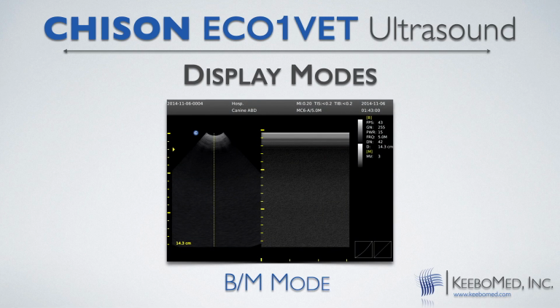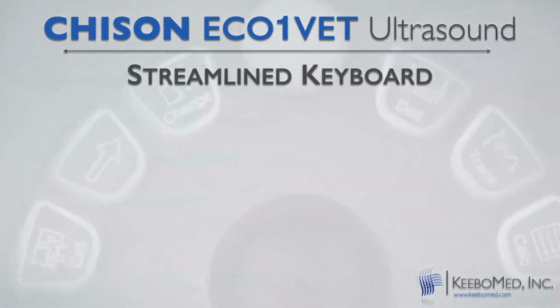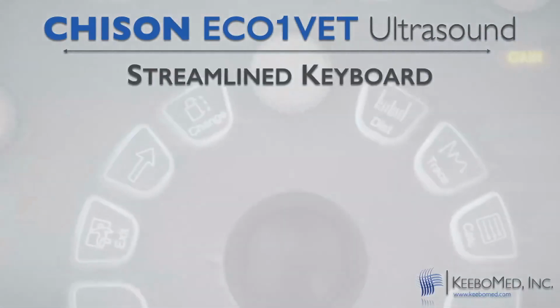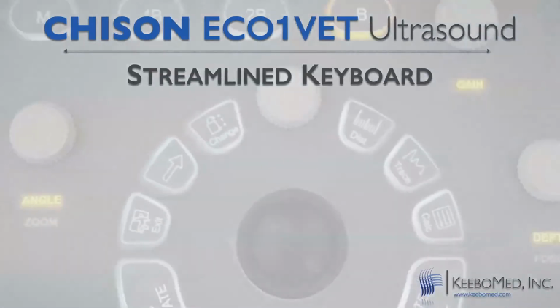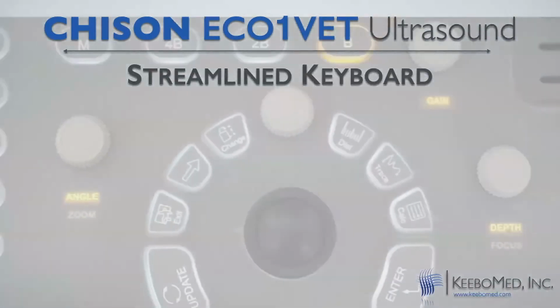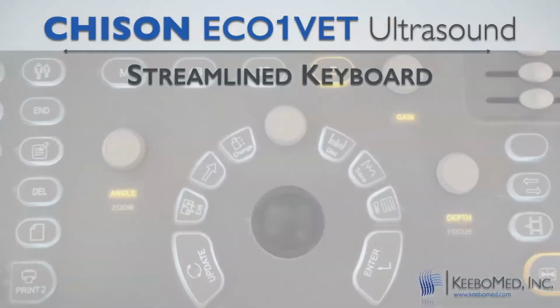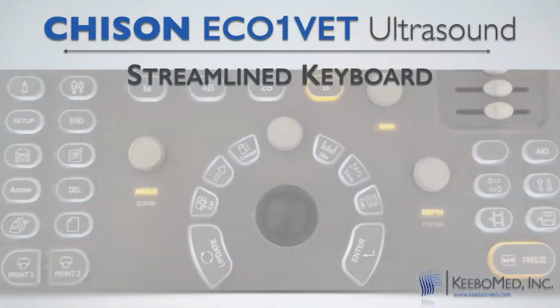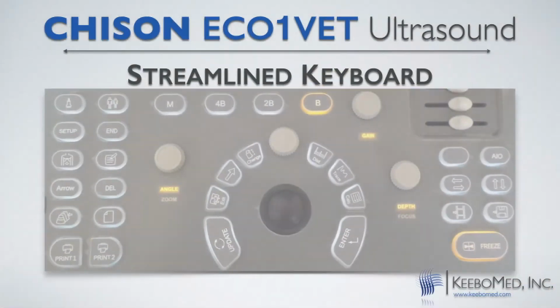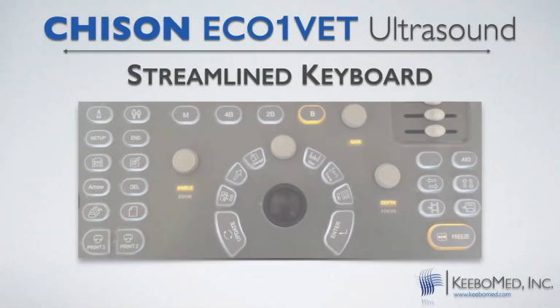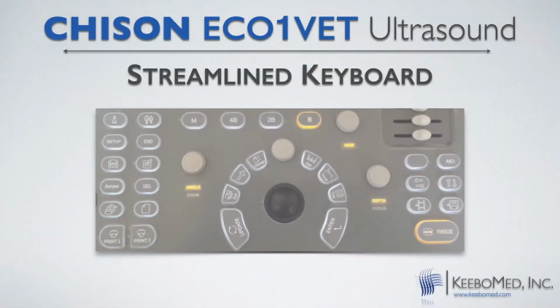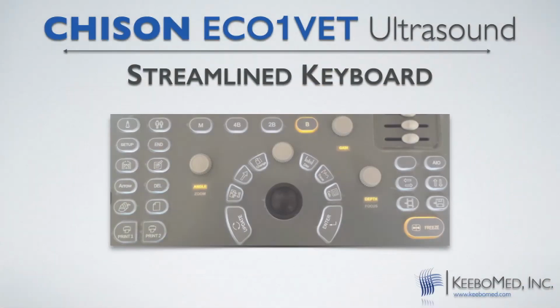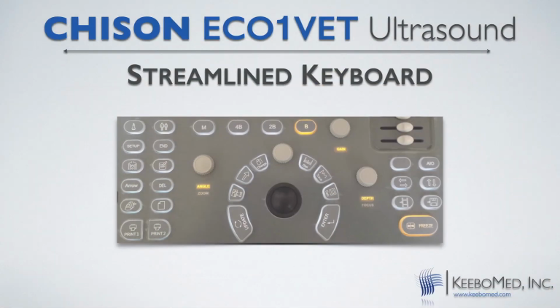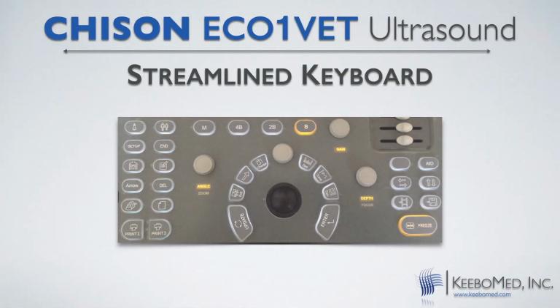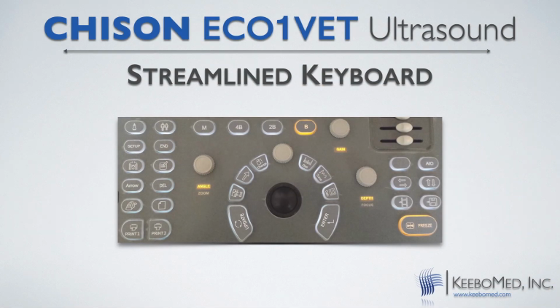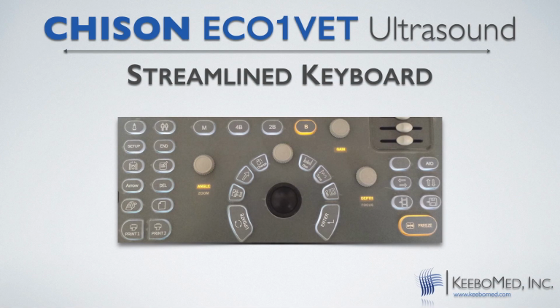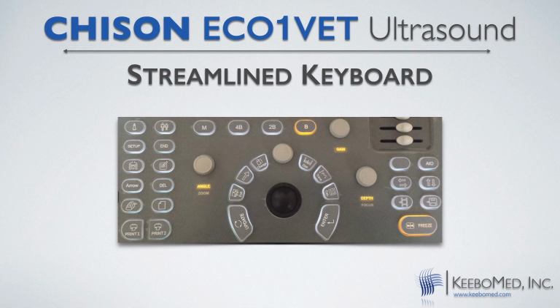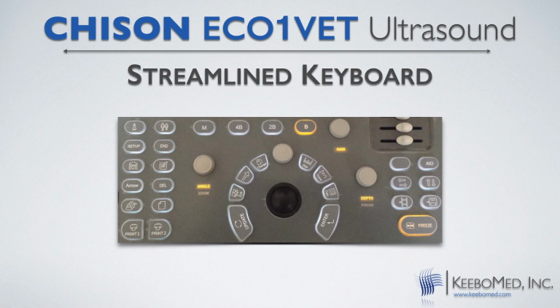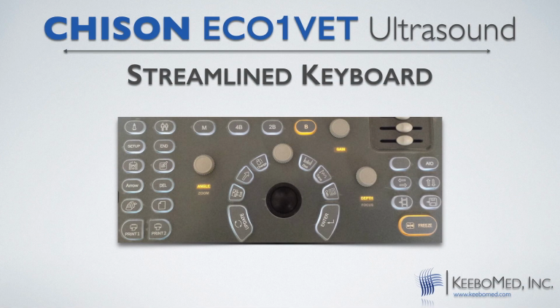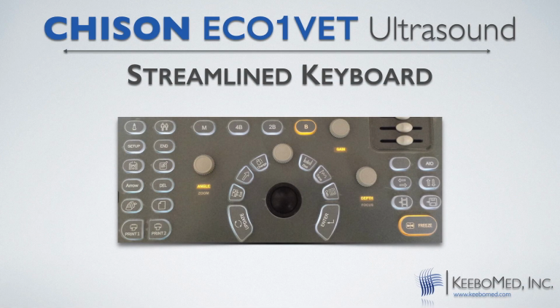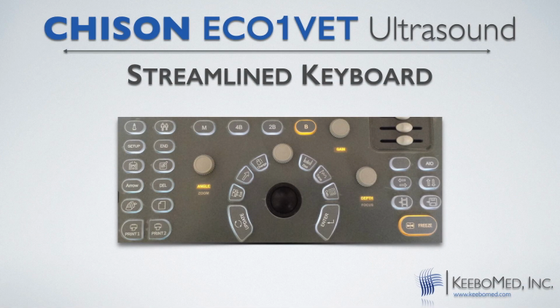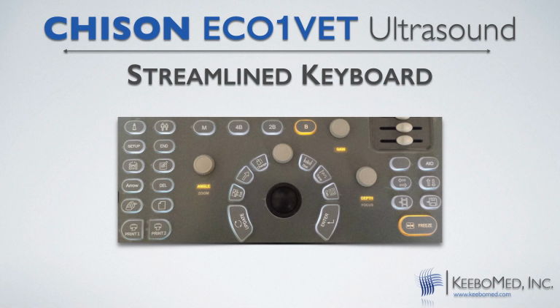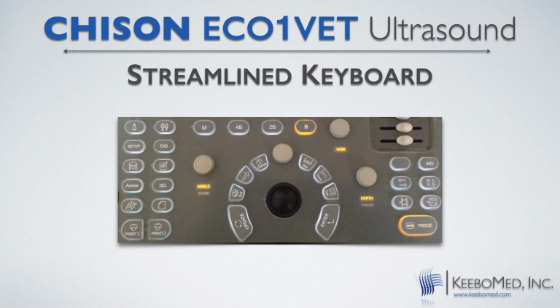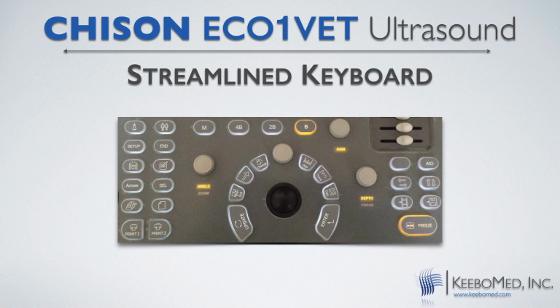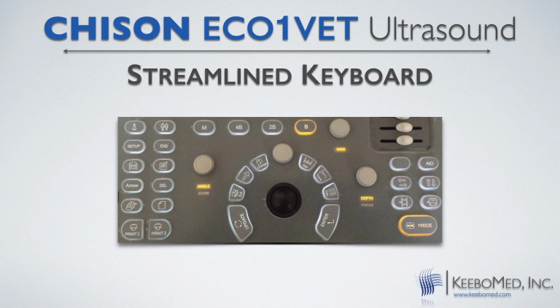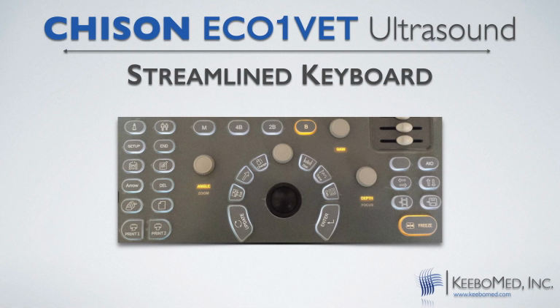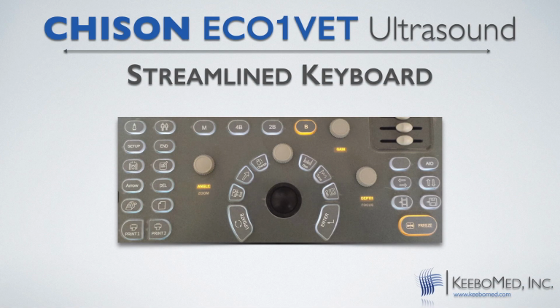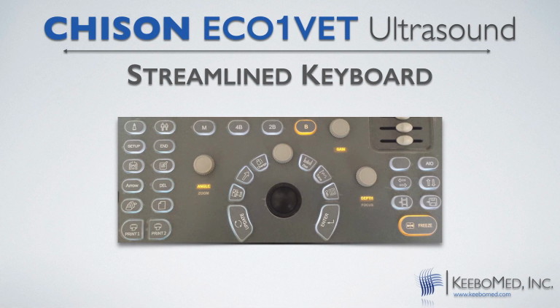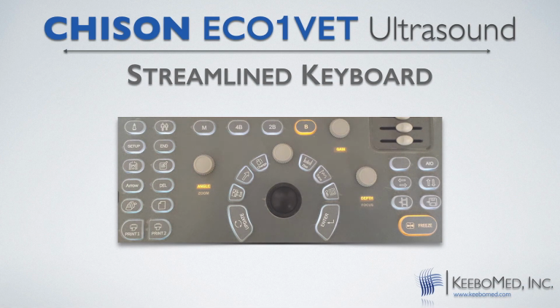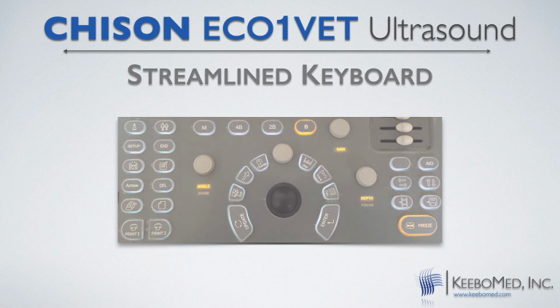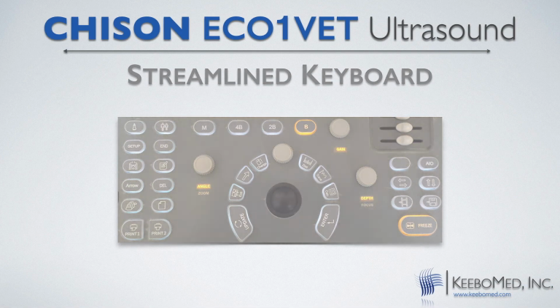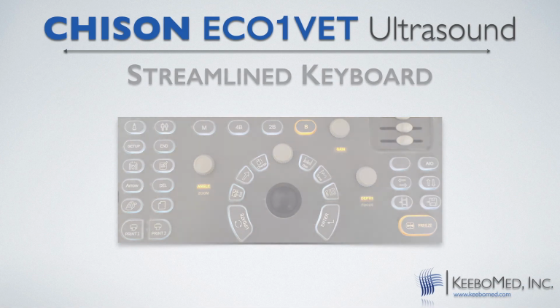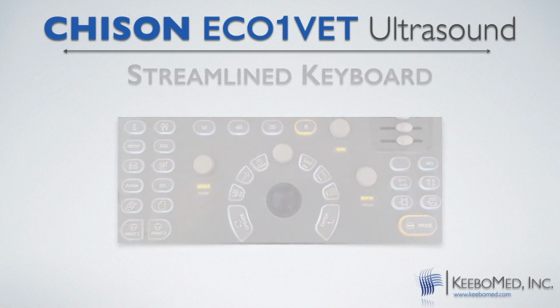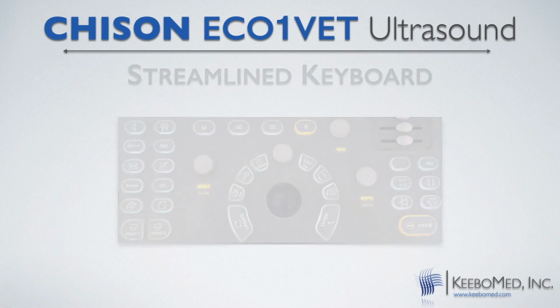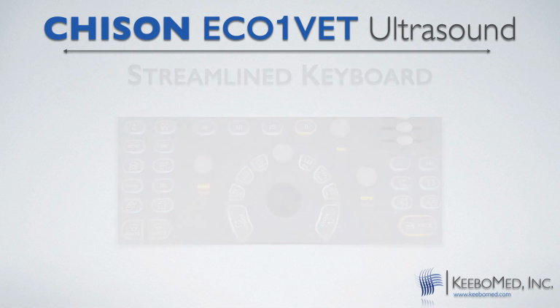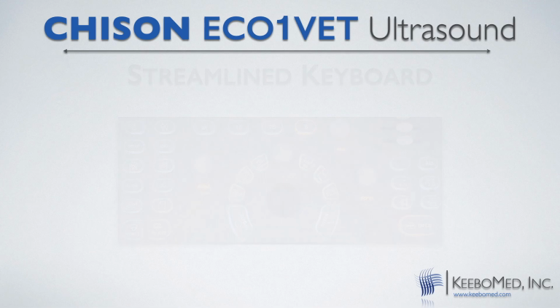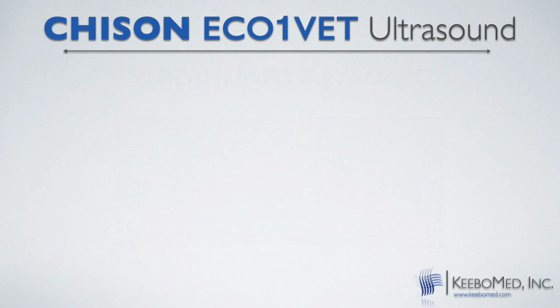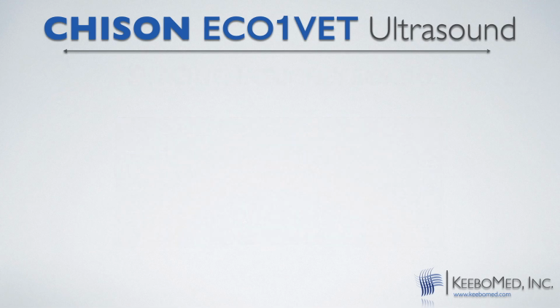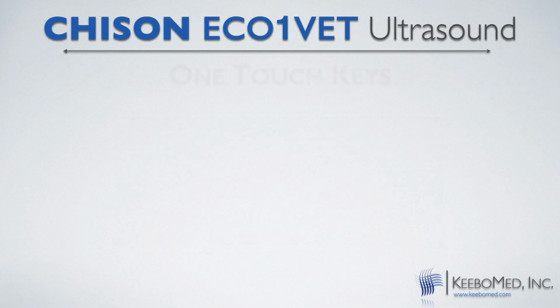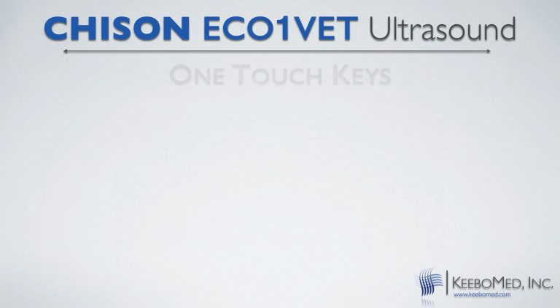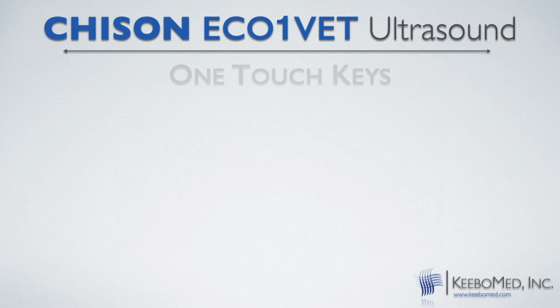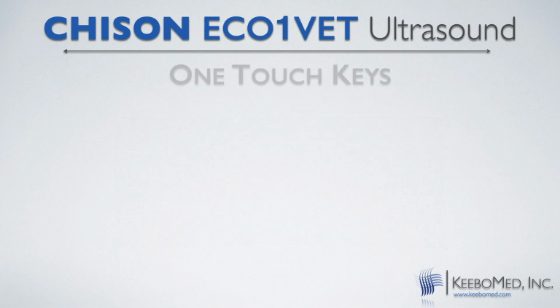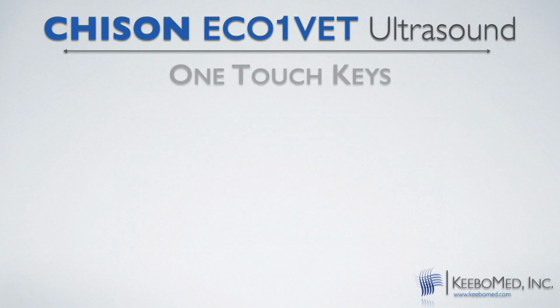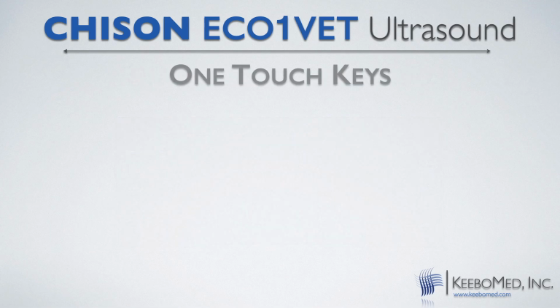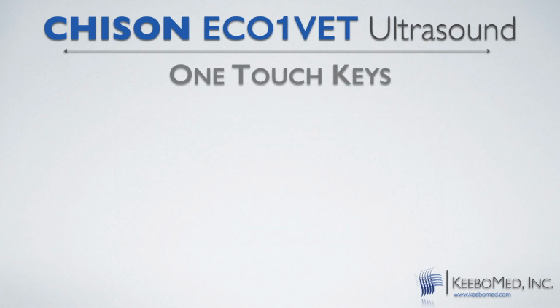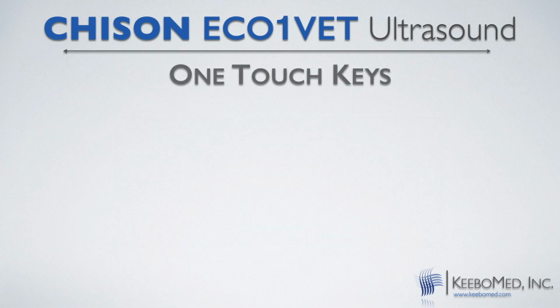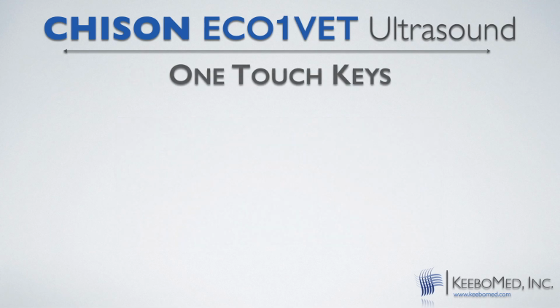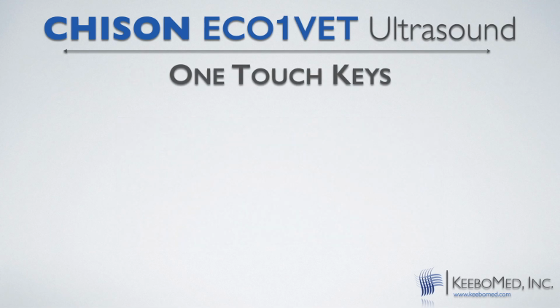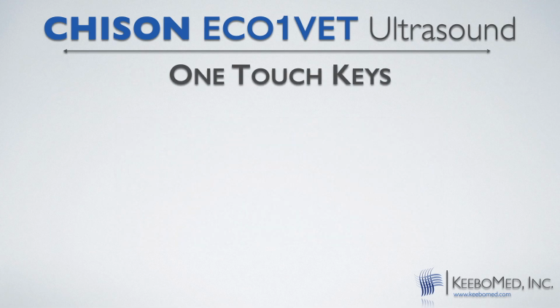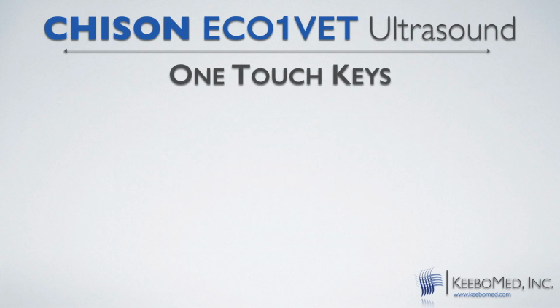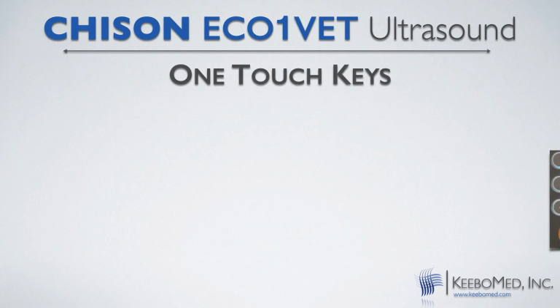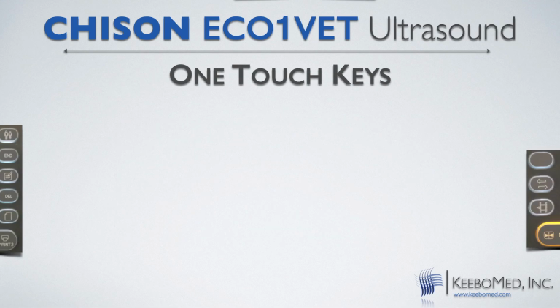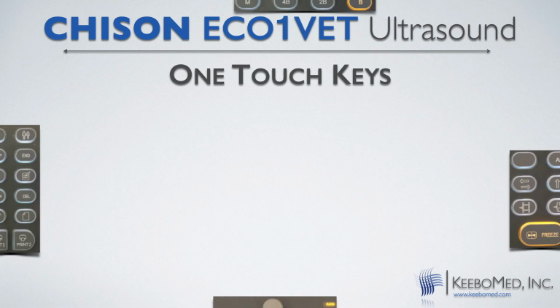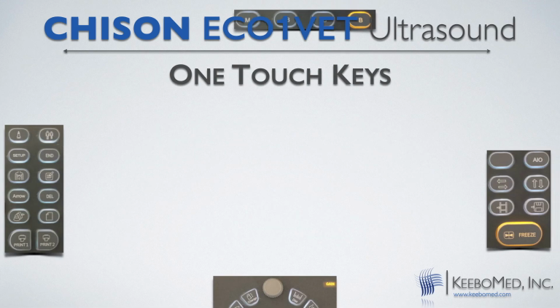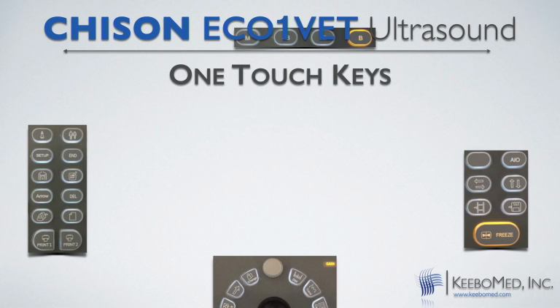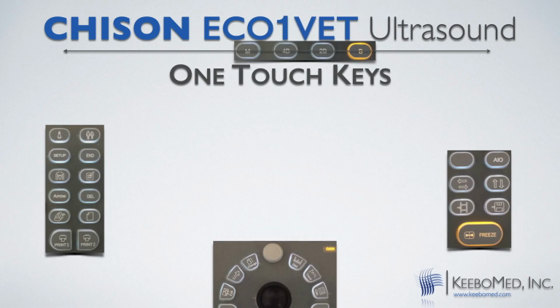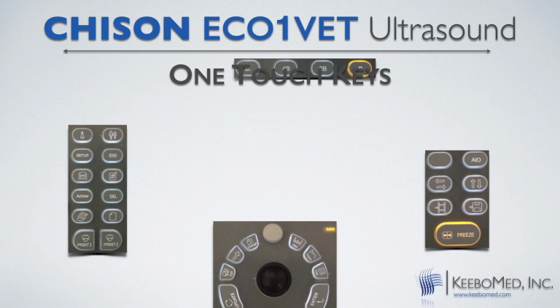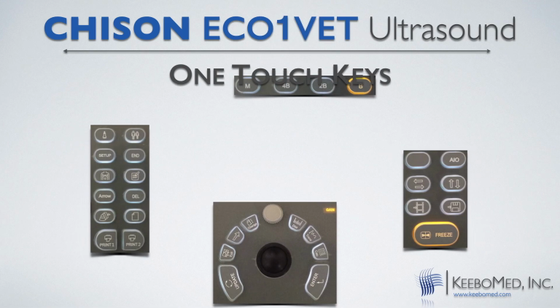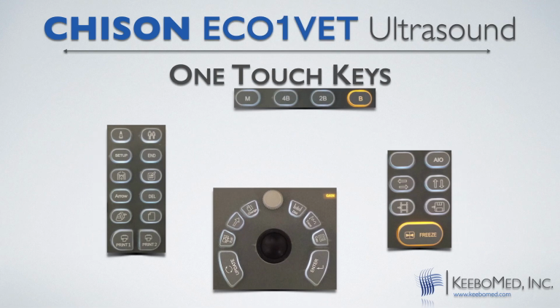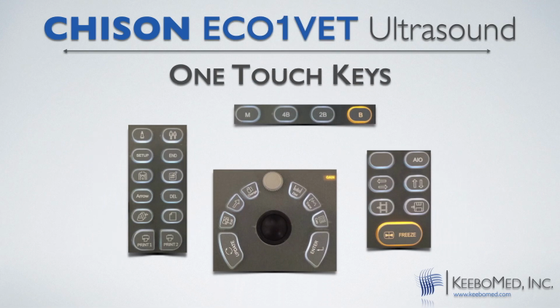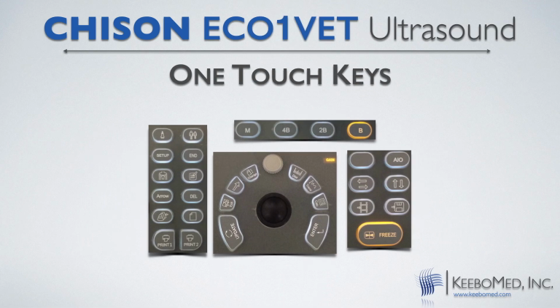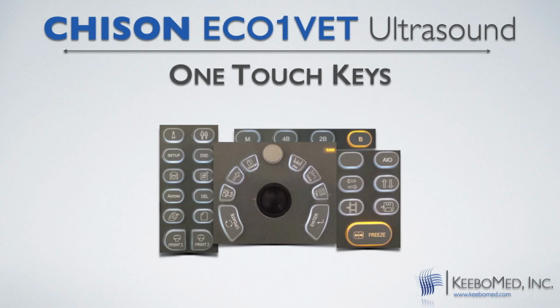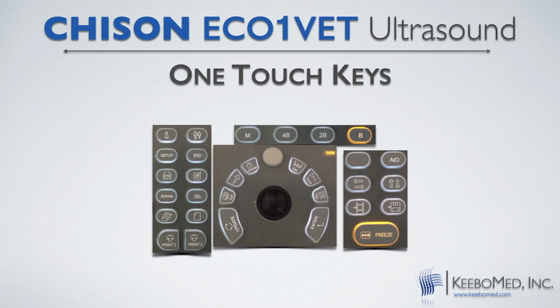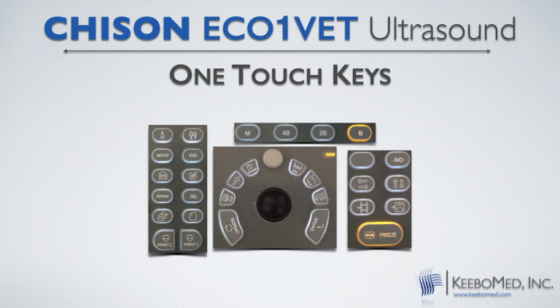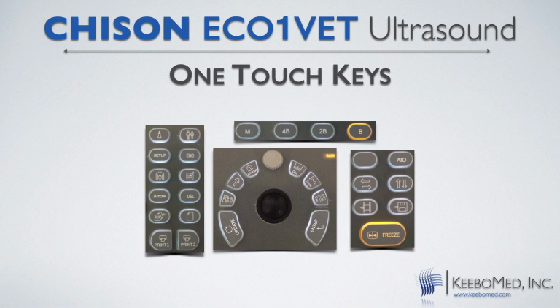The Eco One Vette also offers one touch keys for printing, for saving images, and many other things, saving a lot of time.